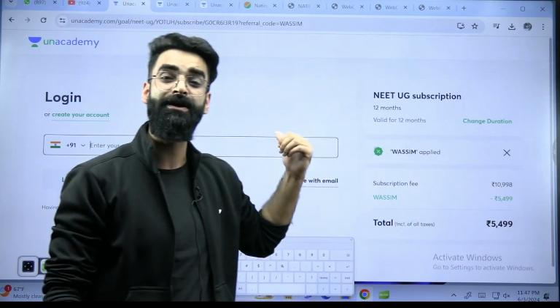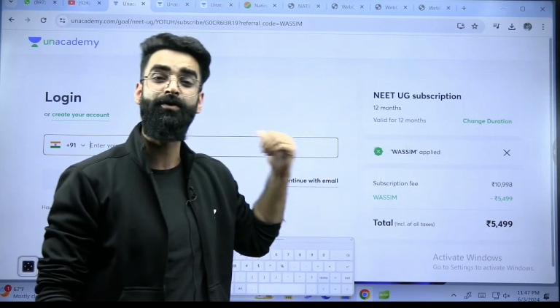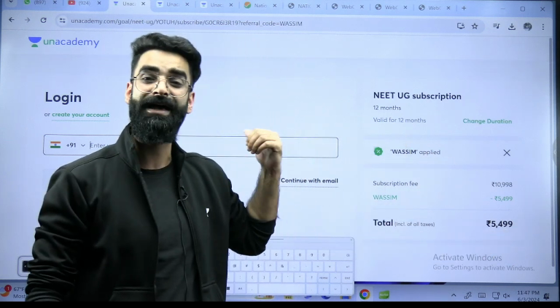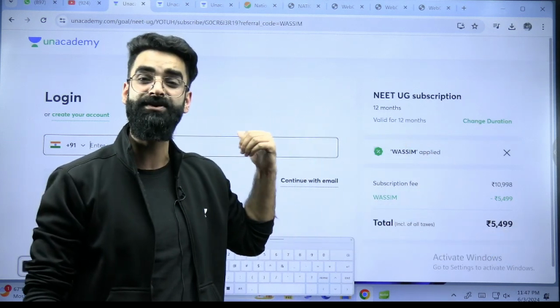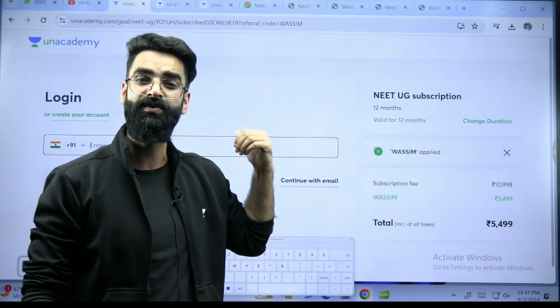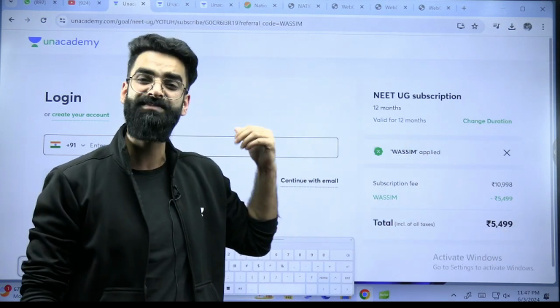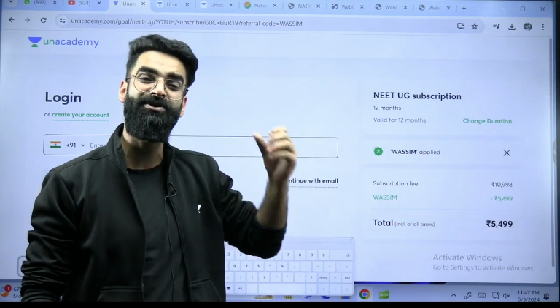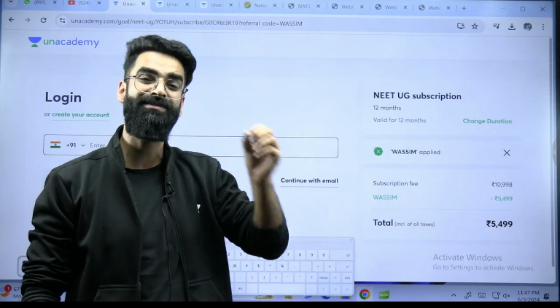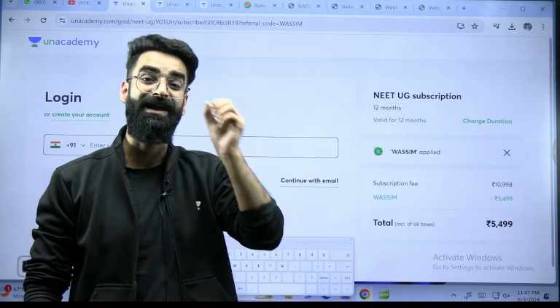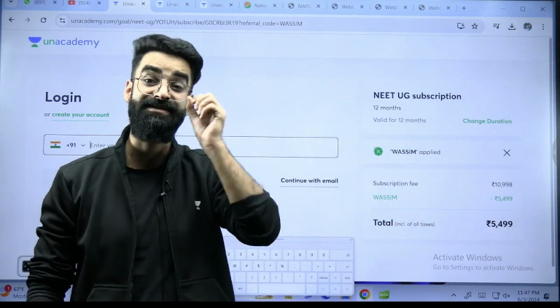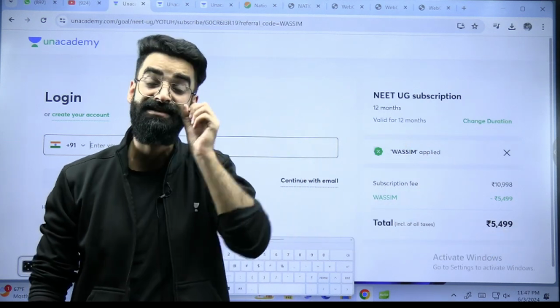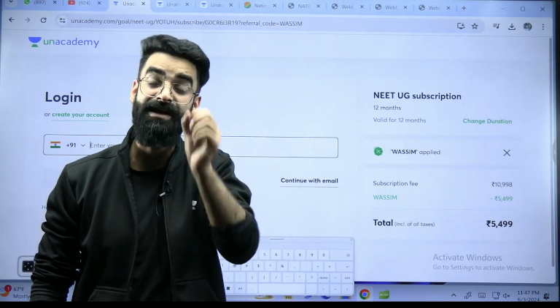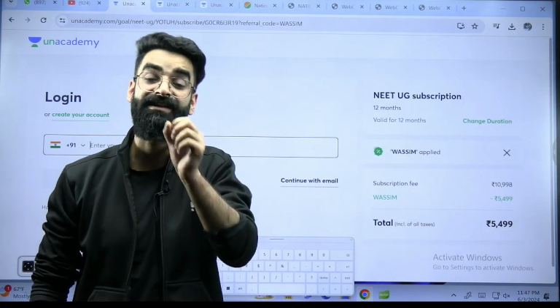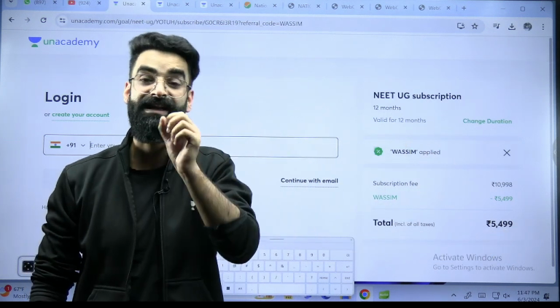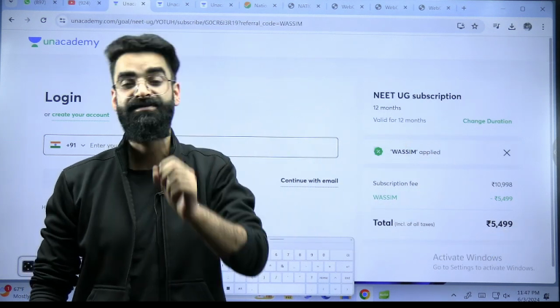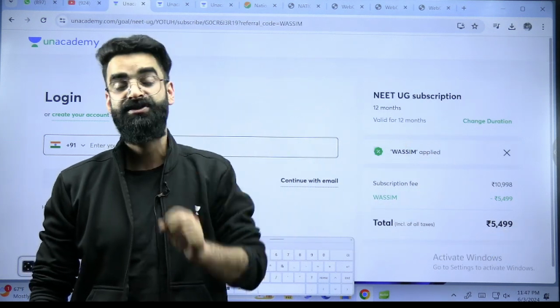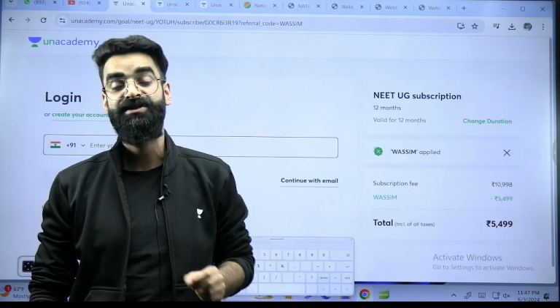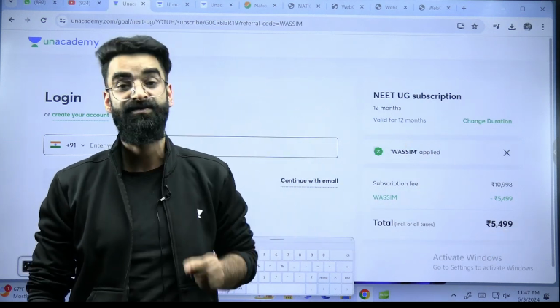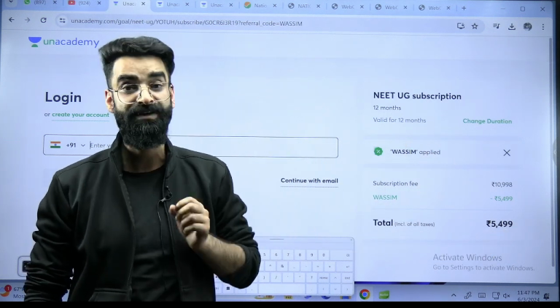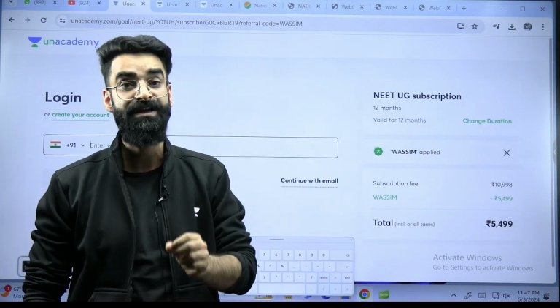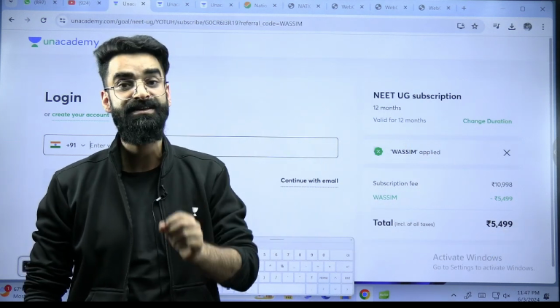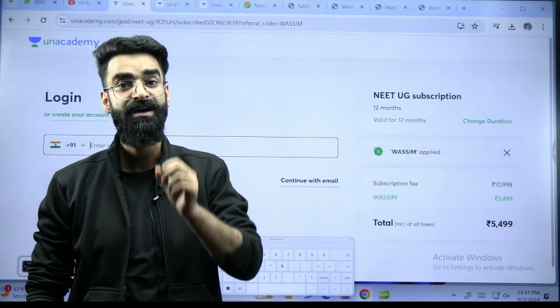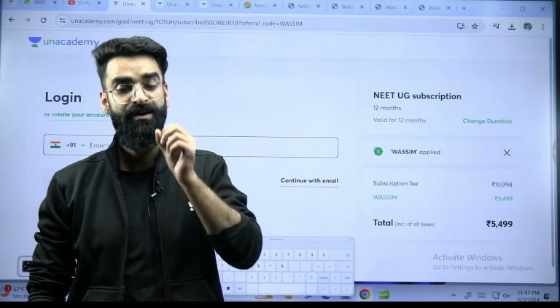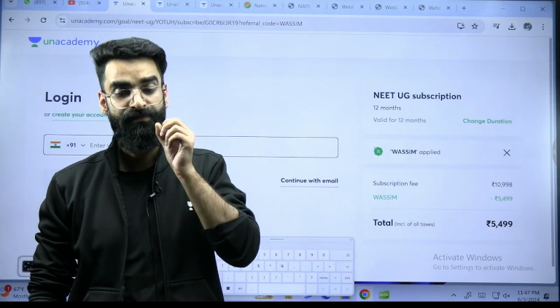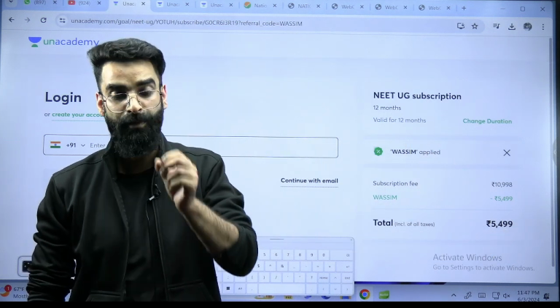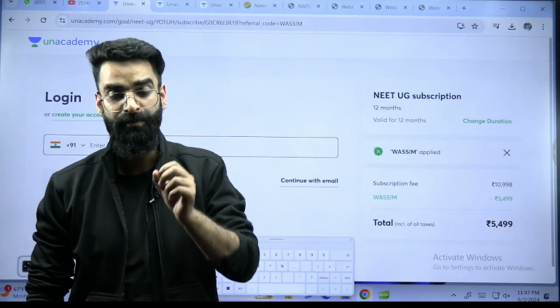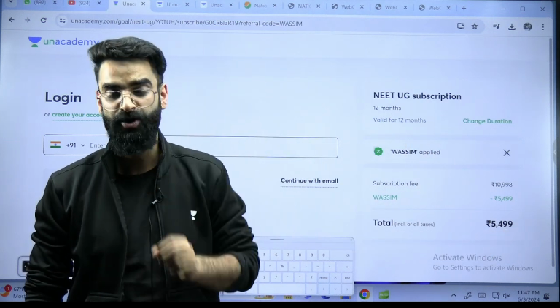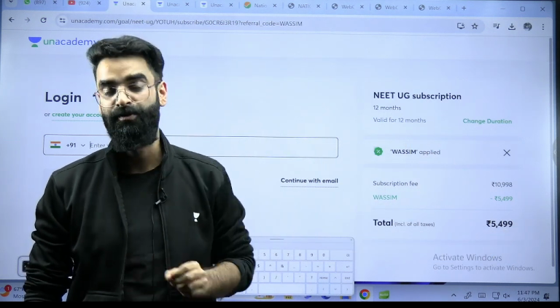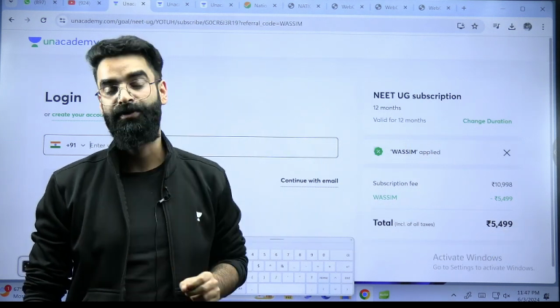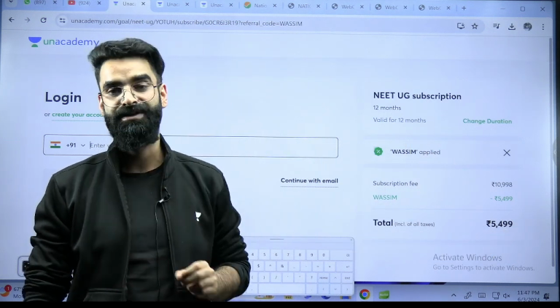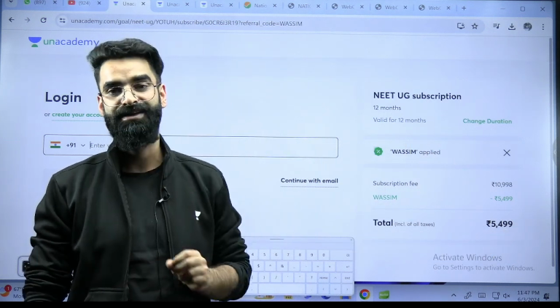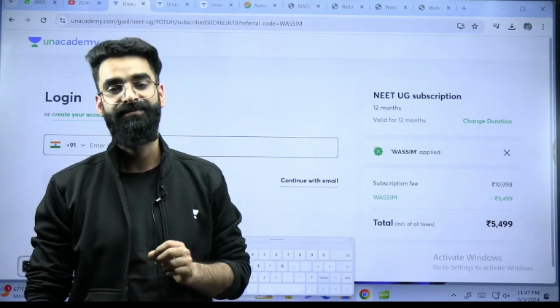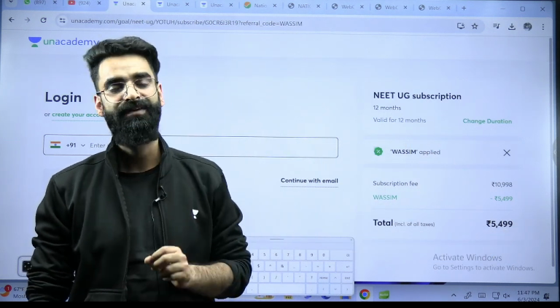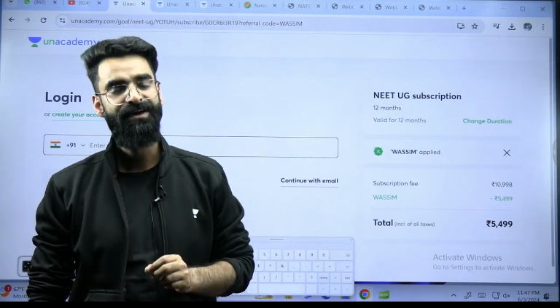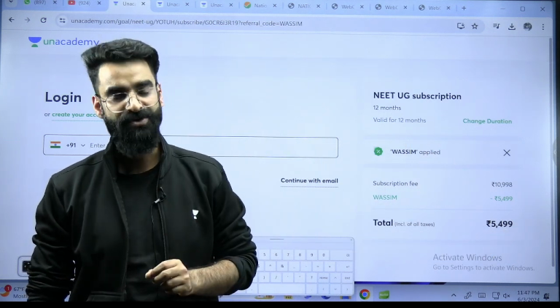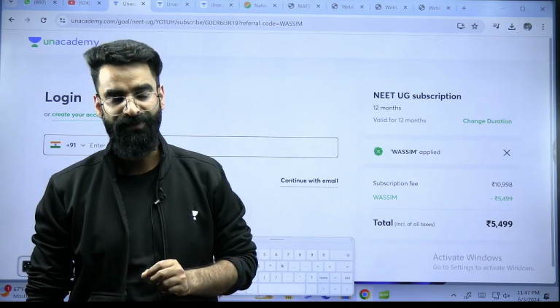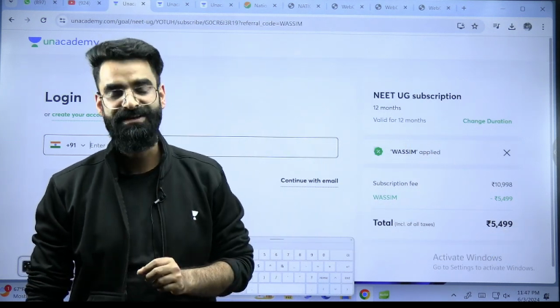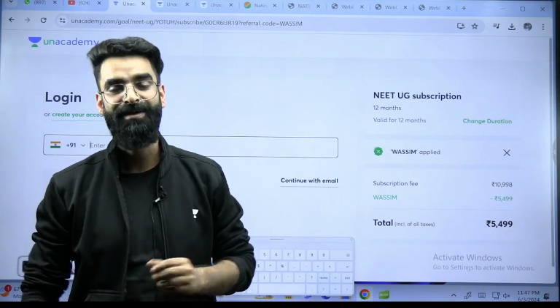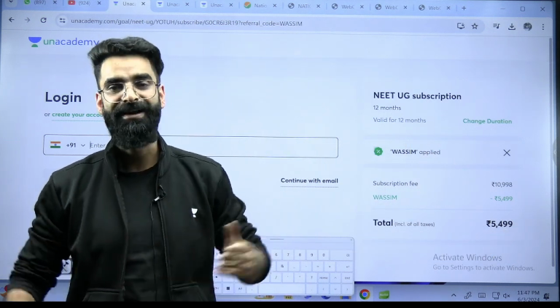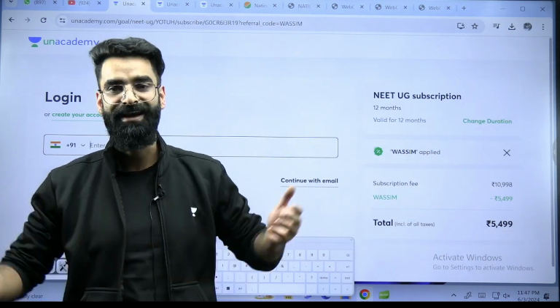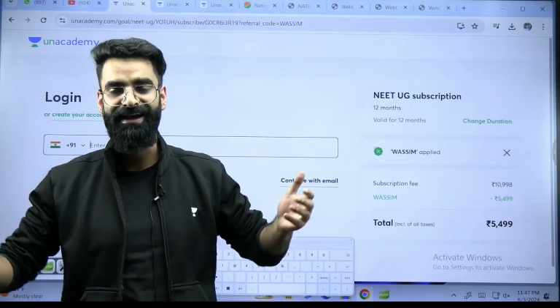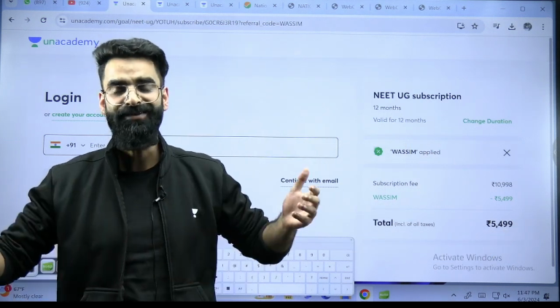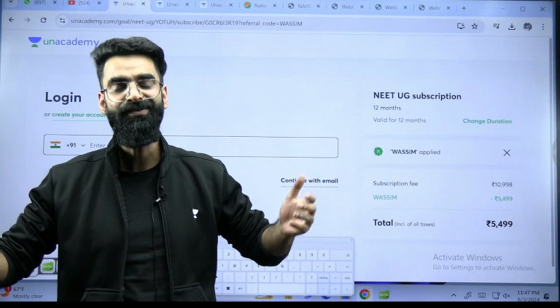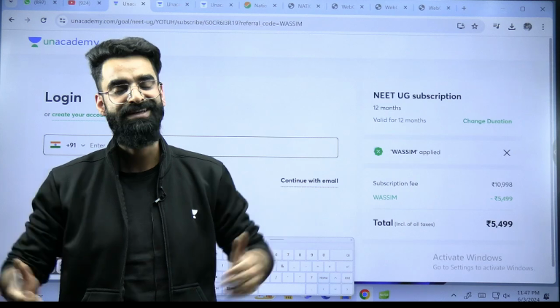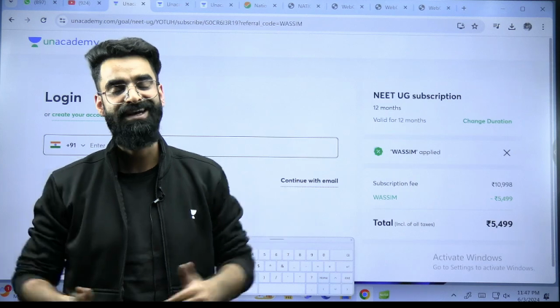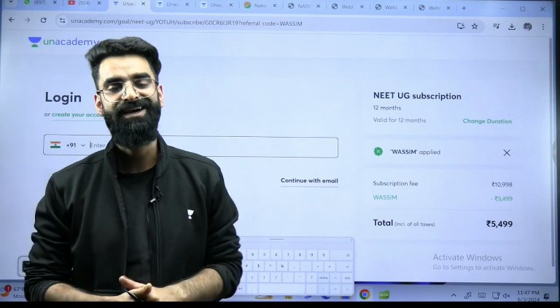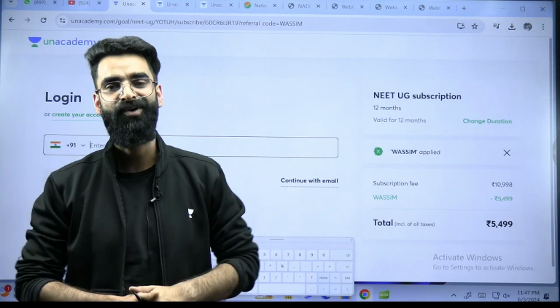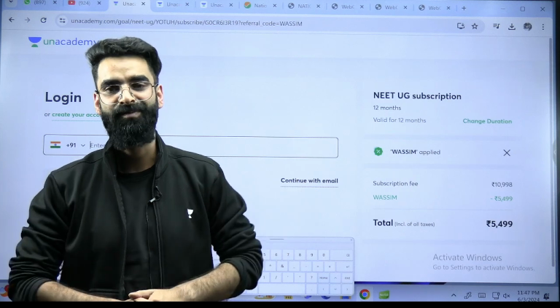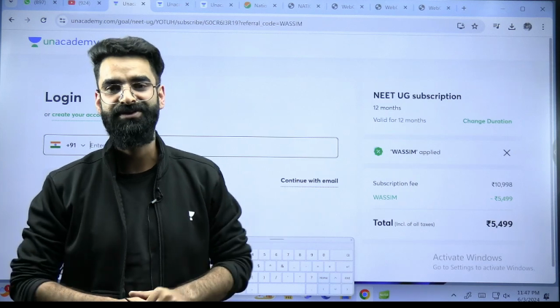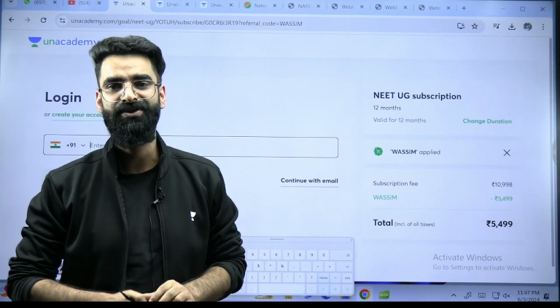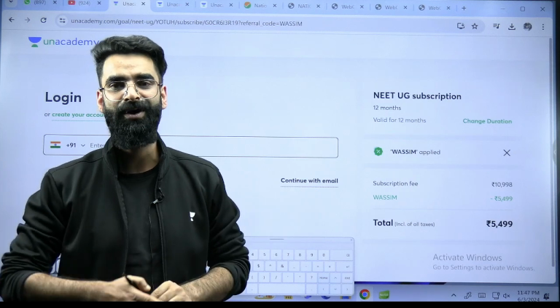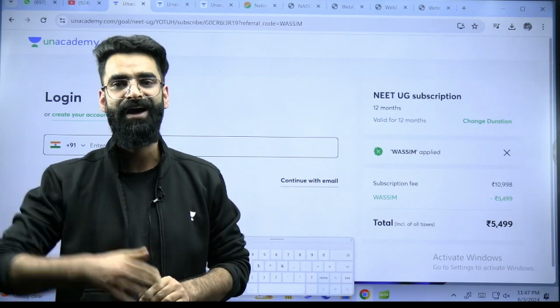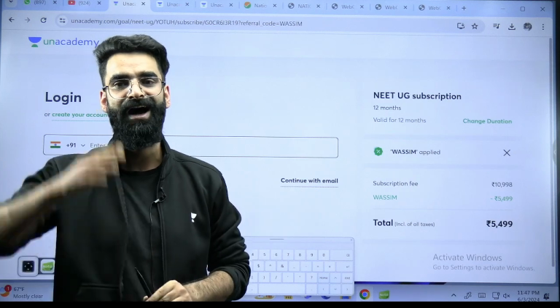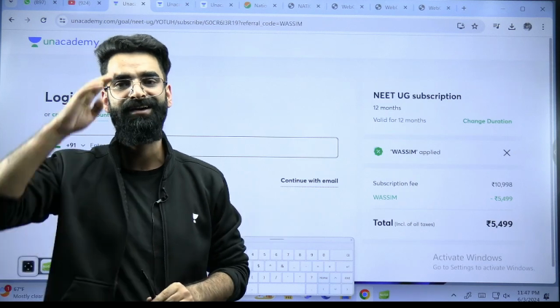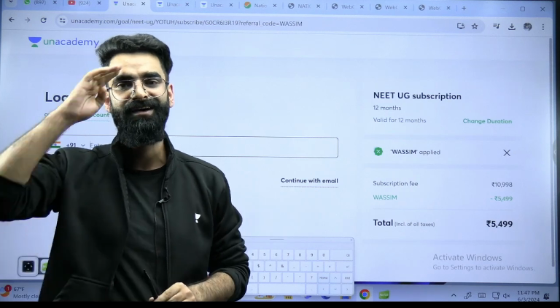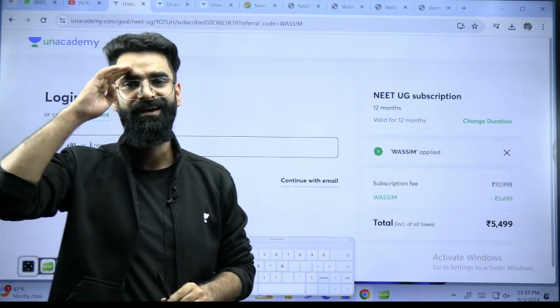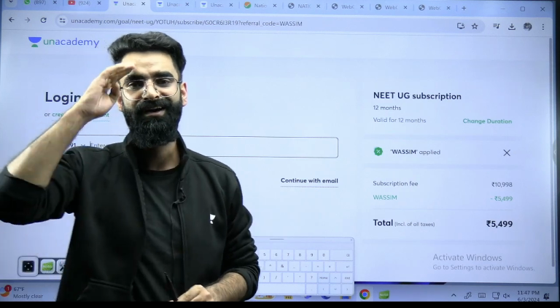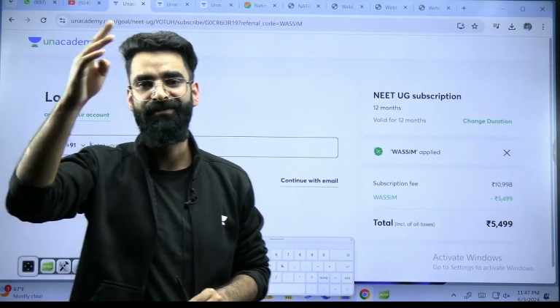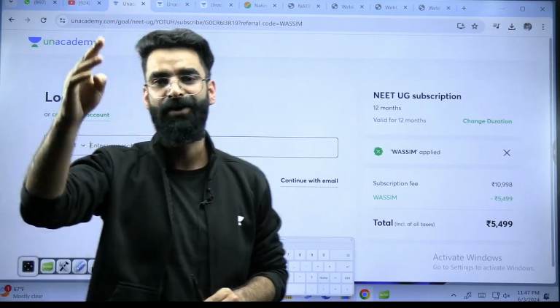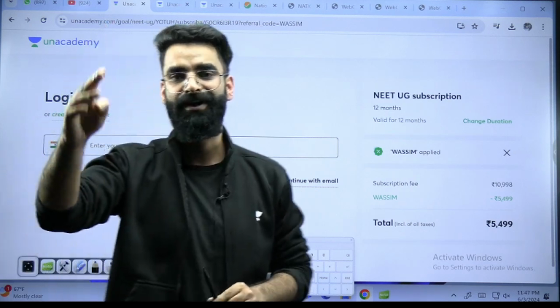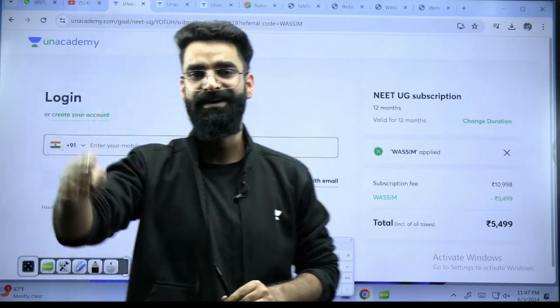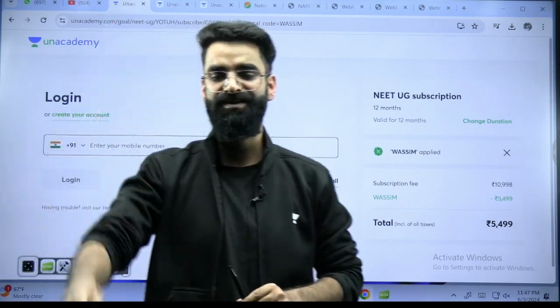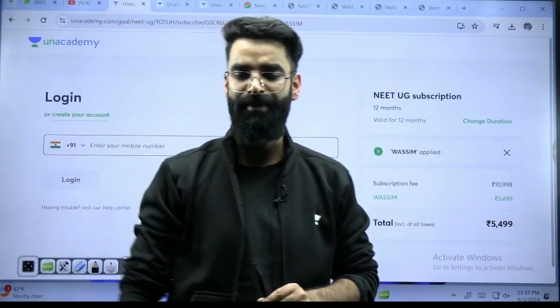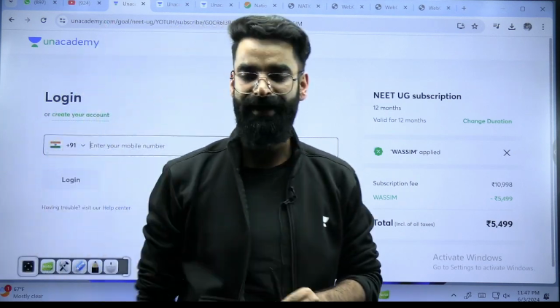So get enrolled as soon as possible and start the live sessions with us from tomorrow itself. Take care, God bless you all, love you all — bye bye!